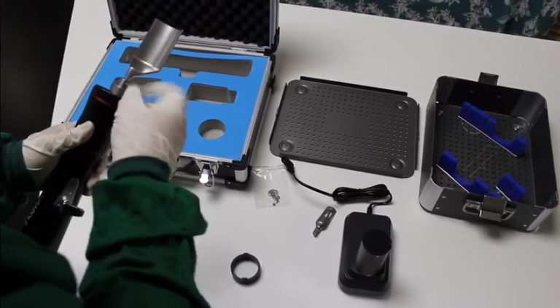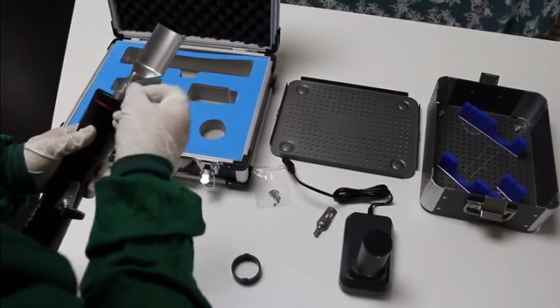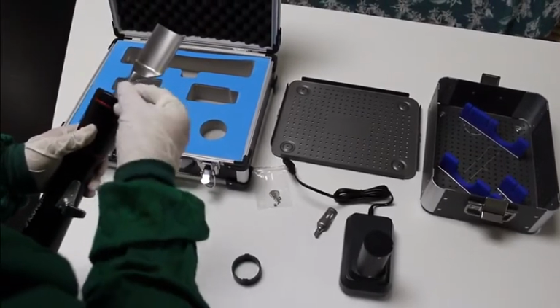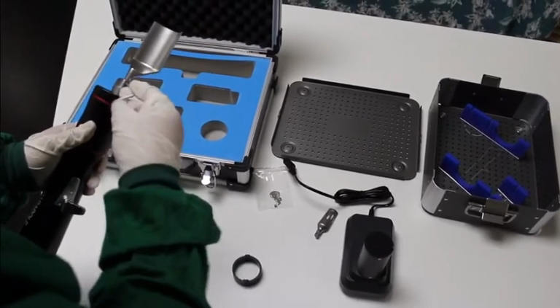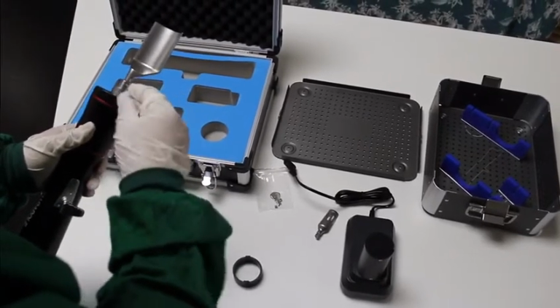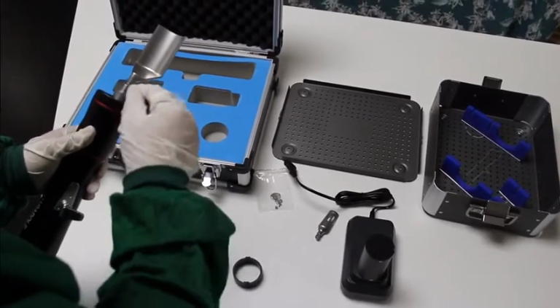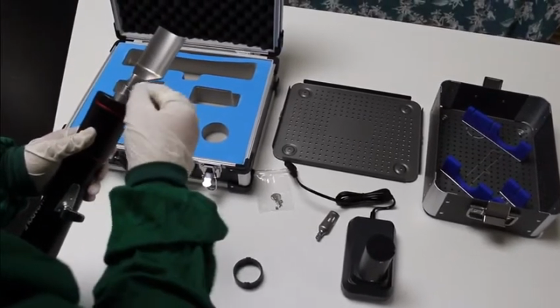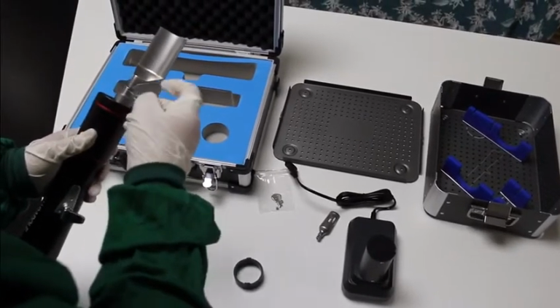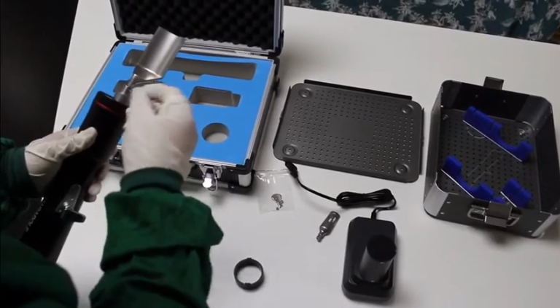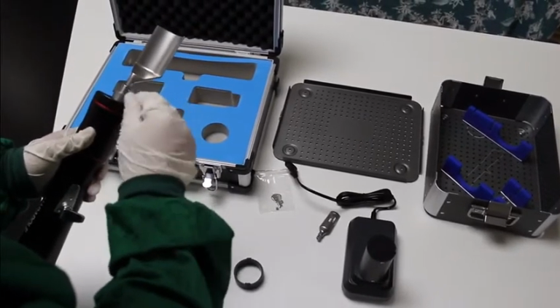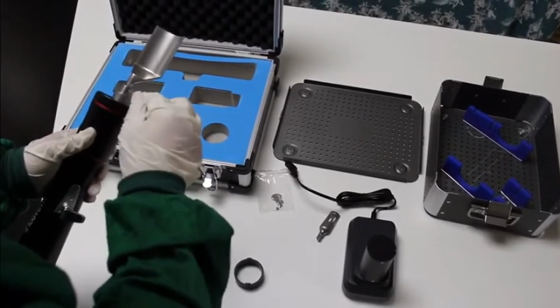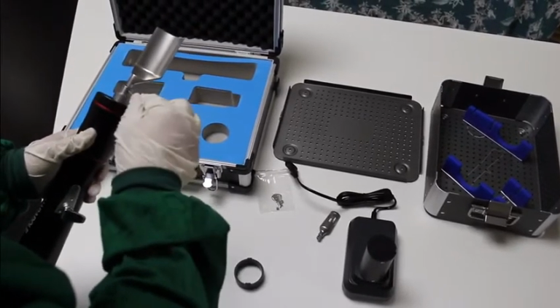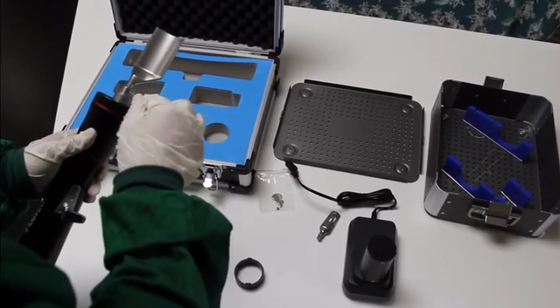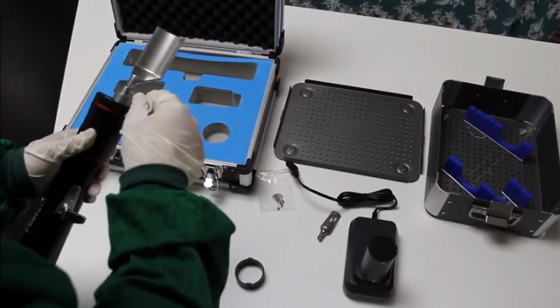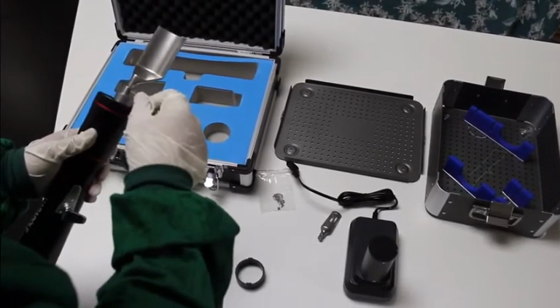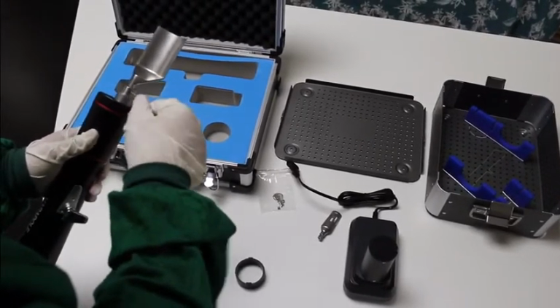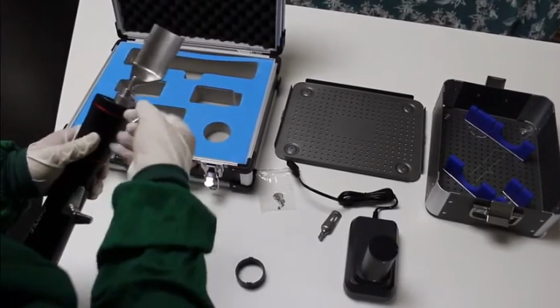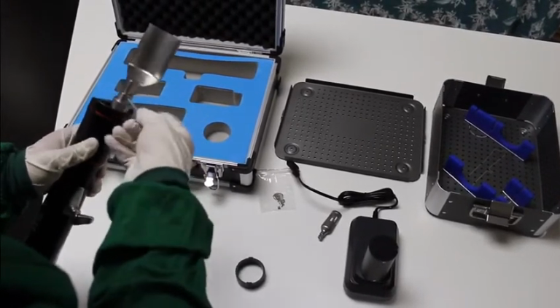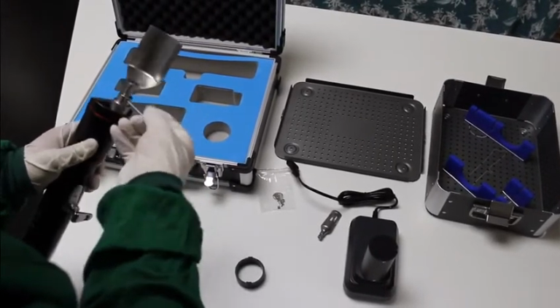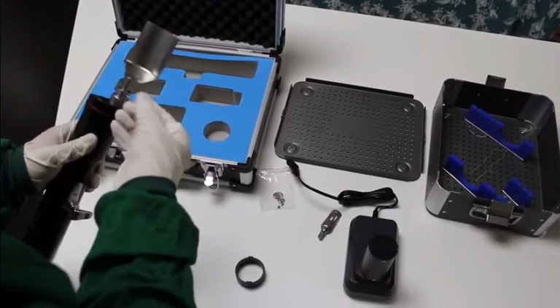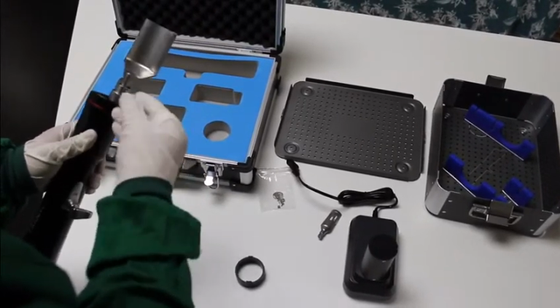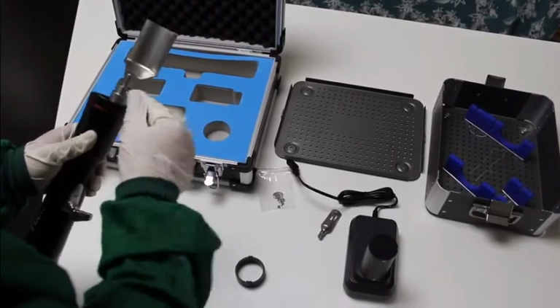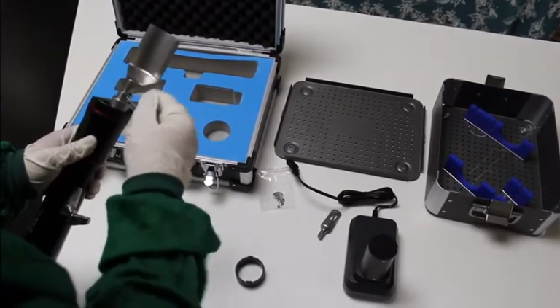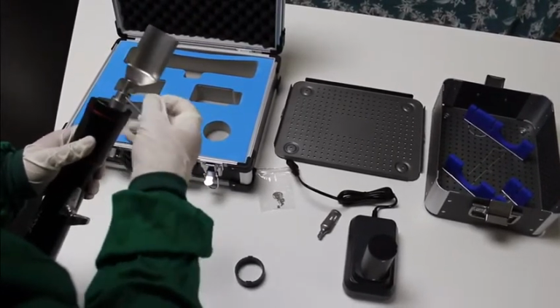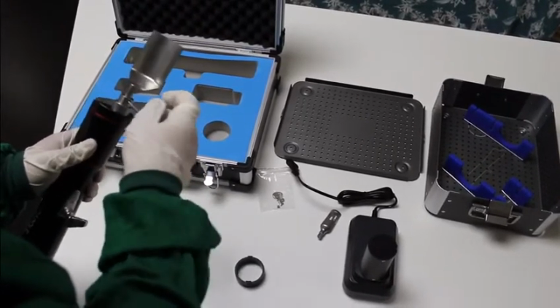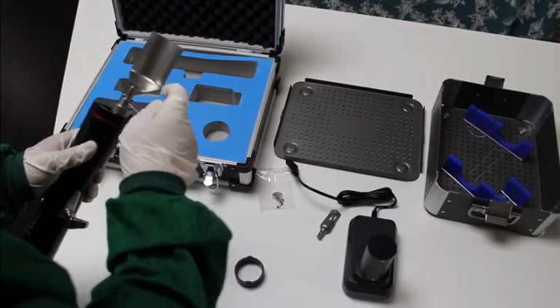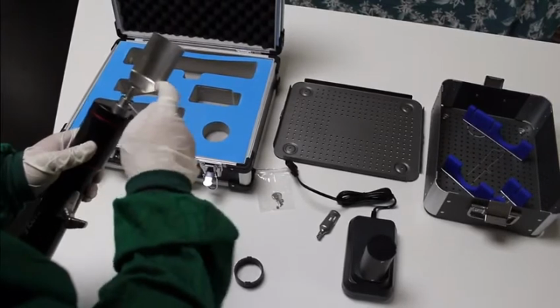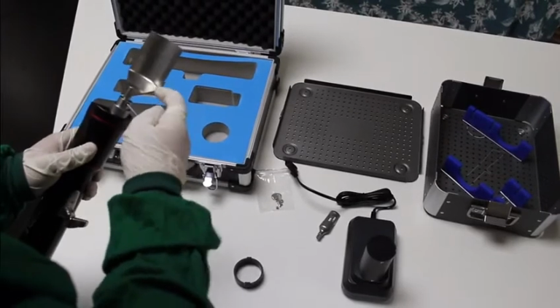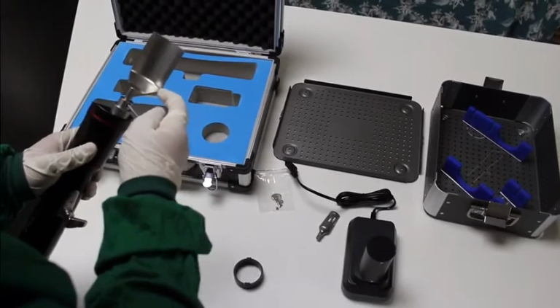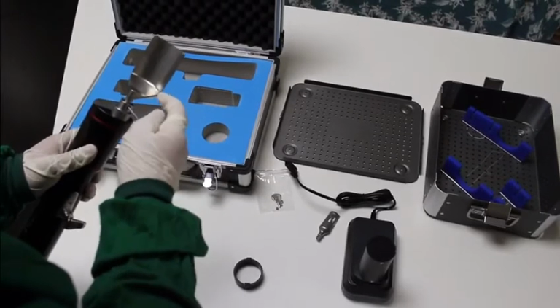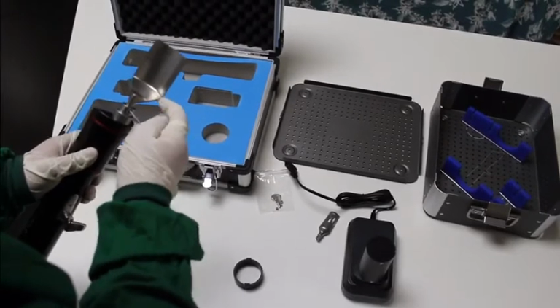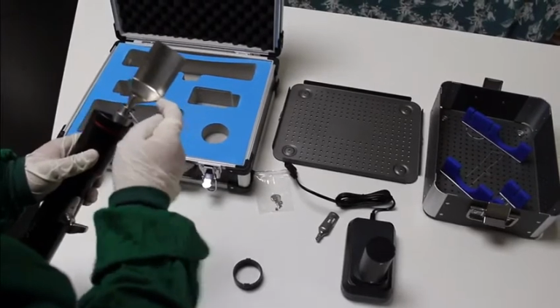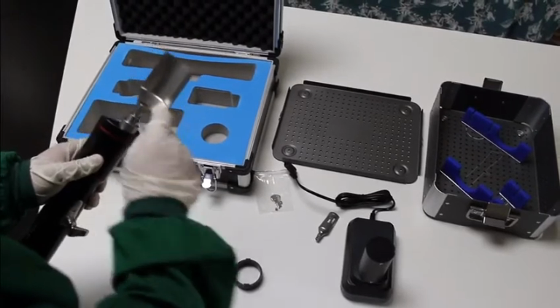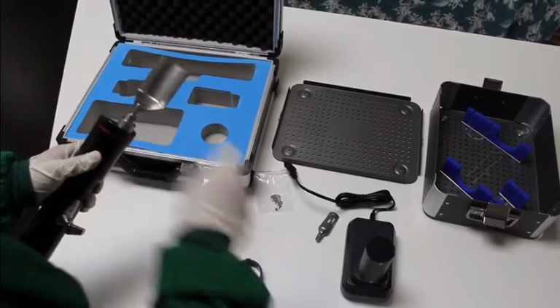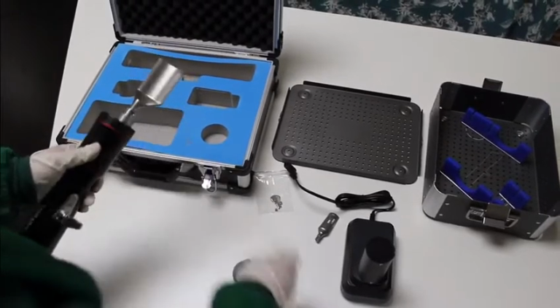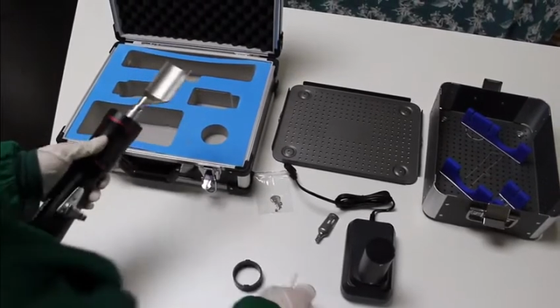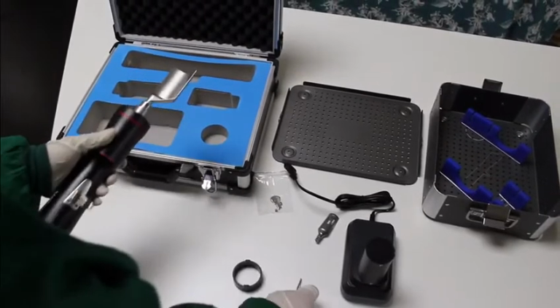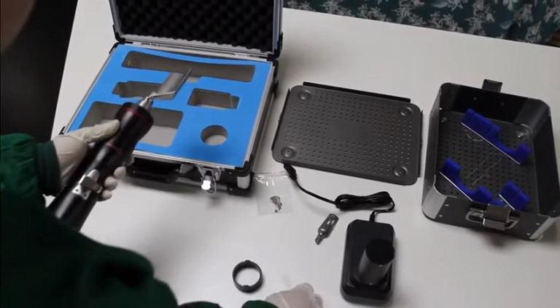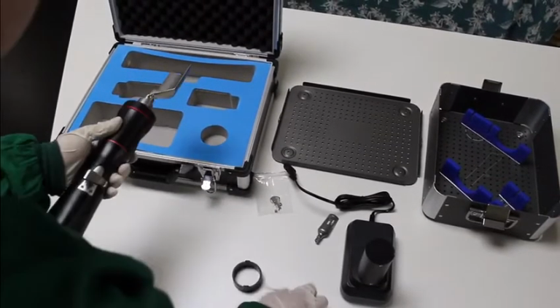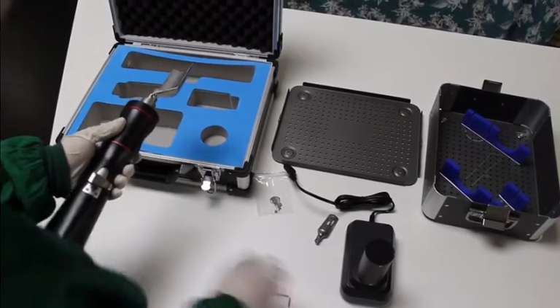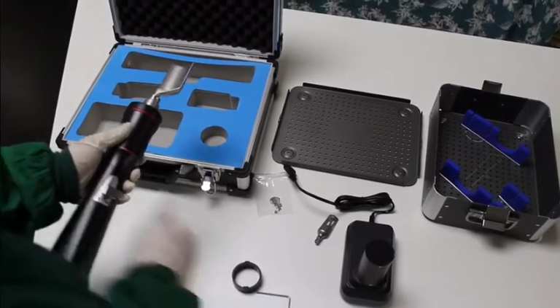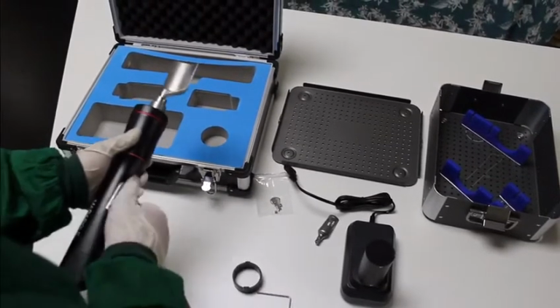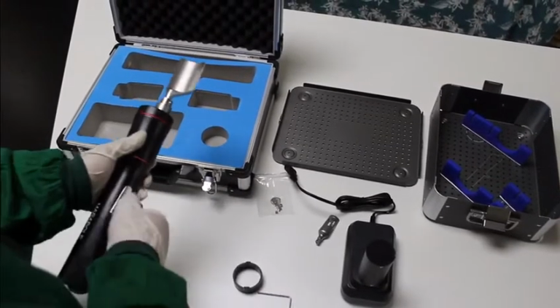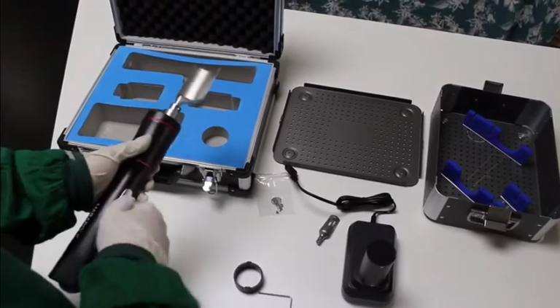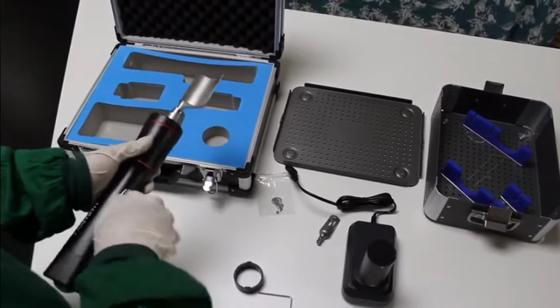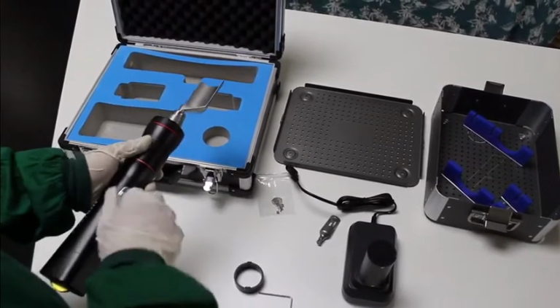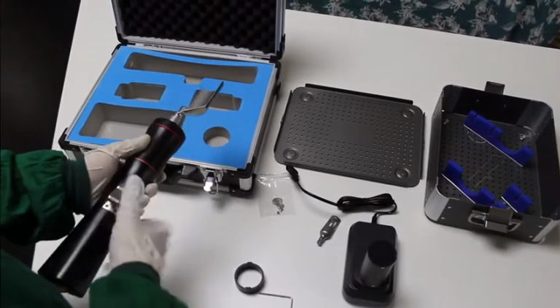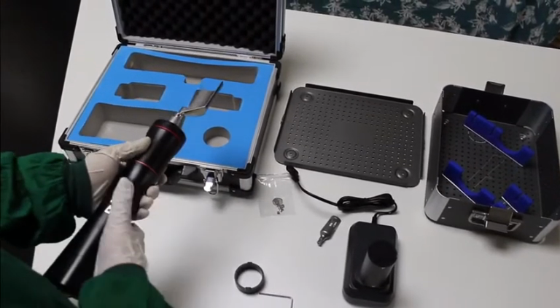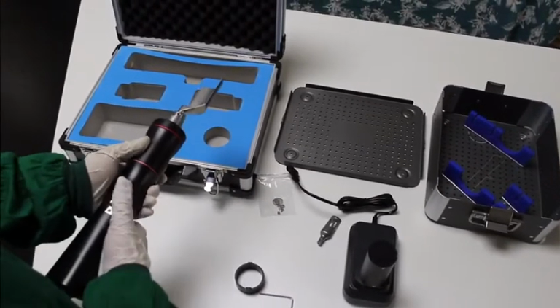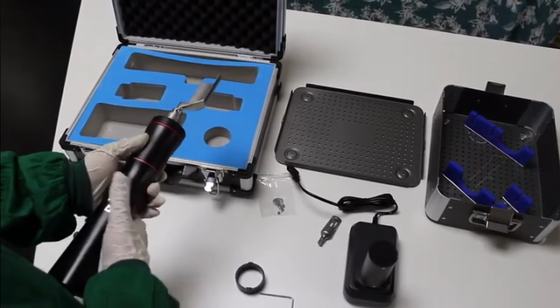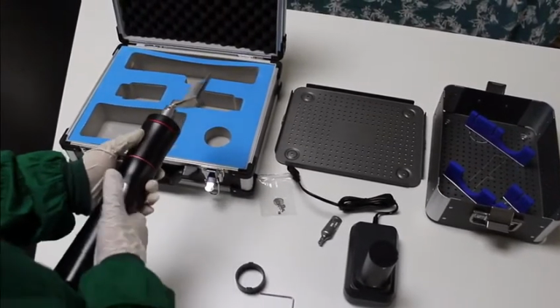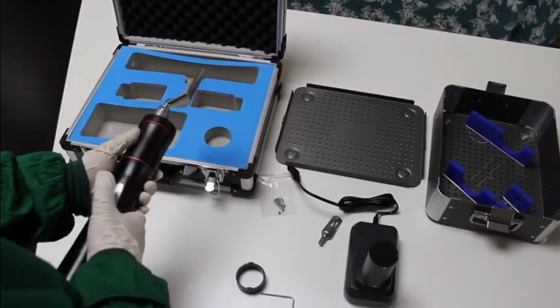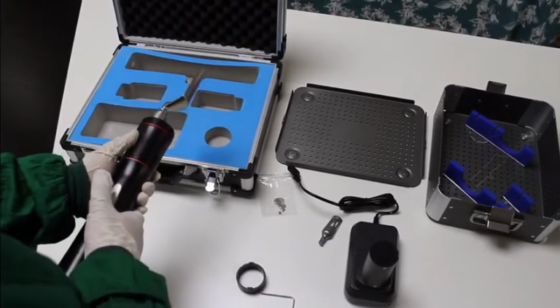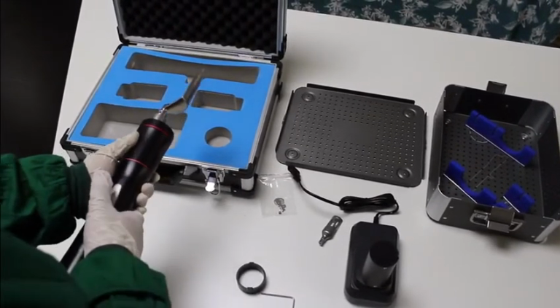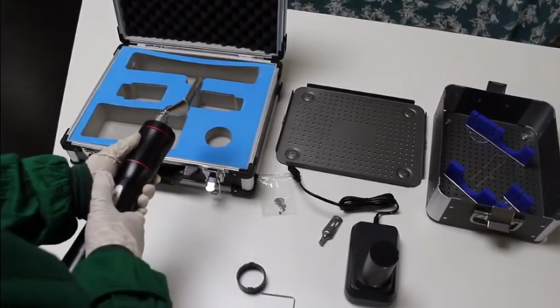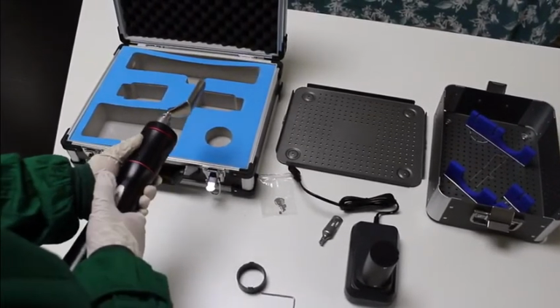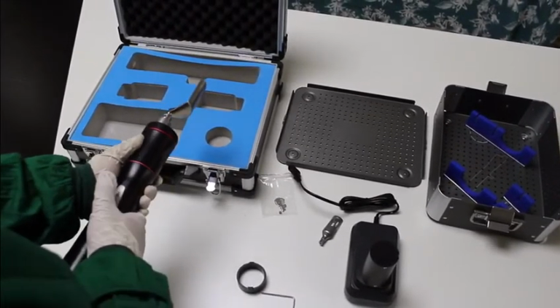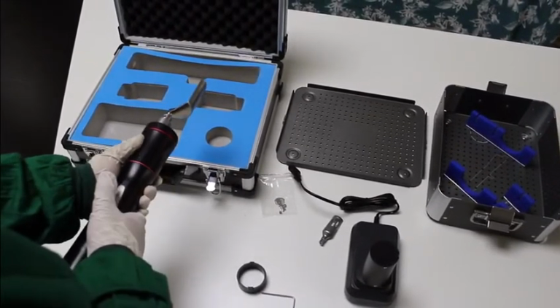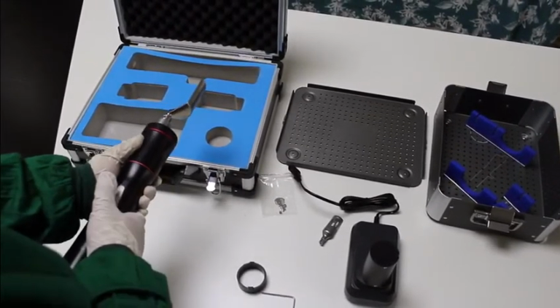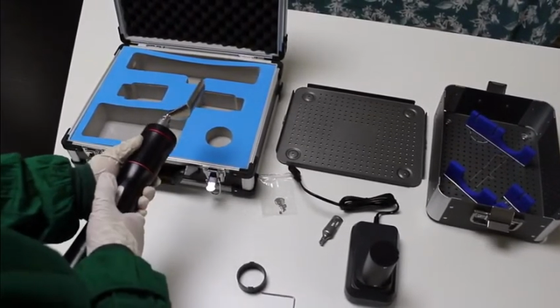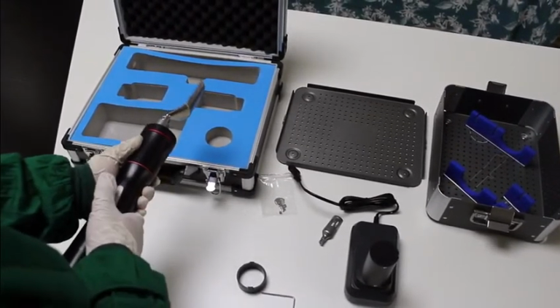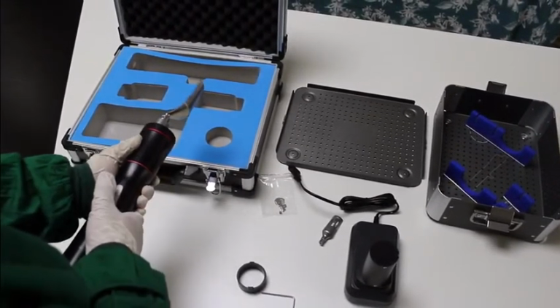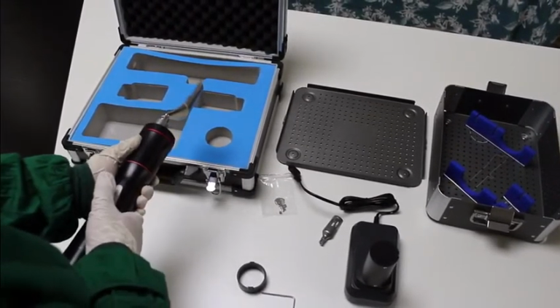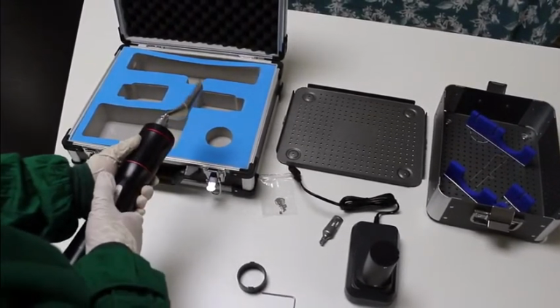Prior to using the saw, you may control the sawing speed by the switch and lock it after starting.